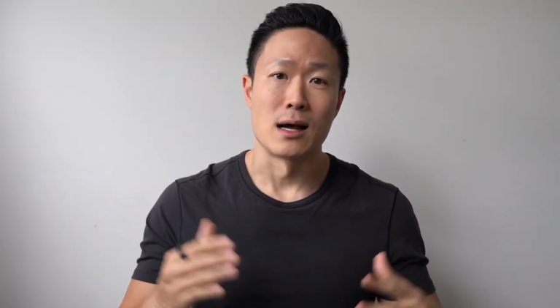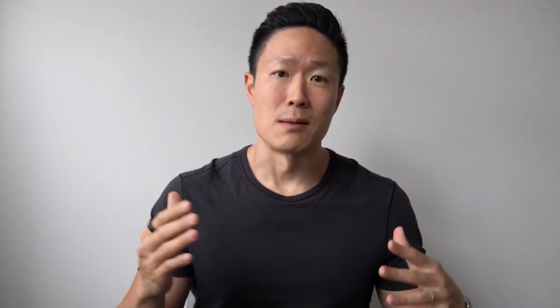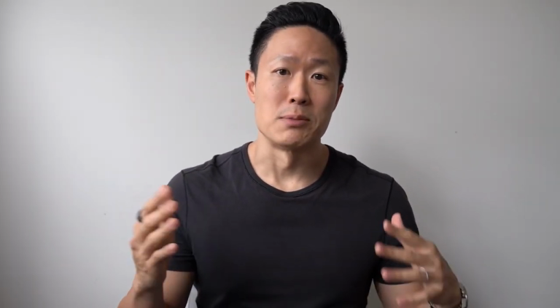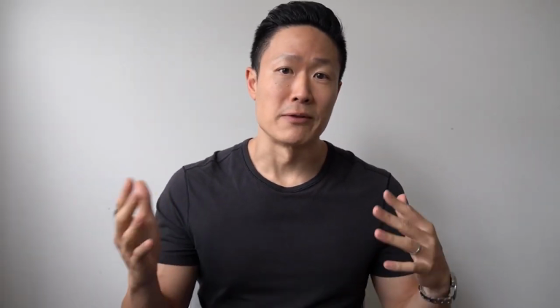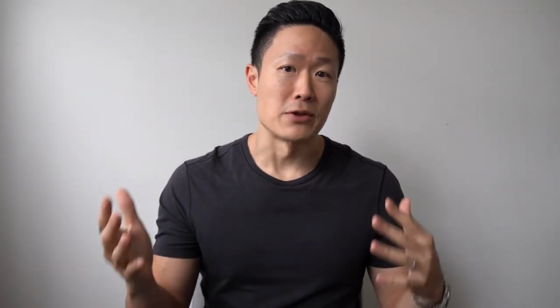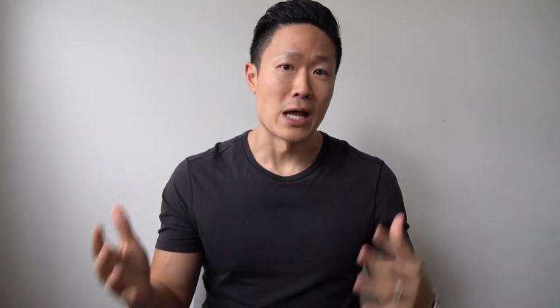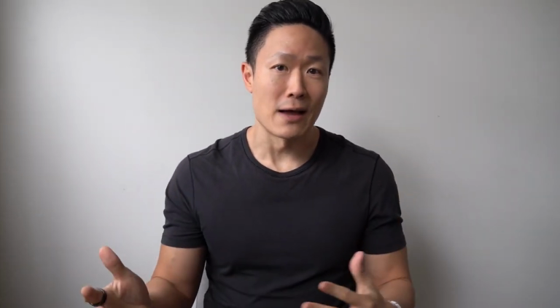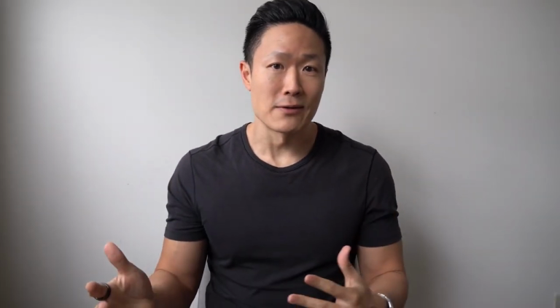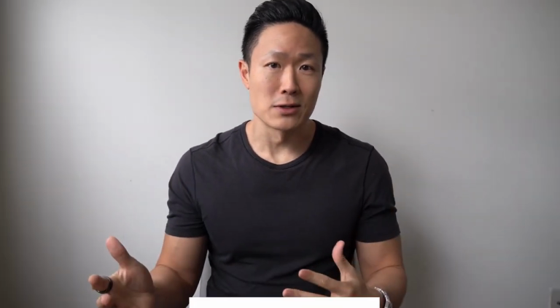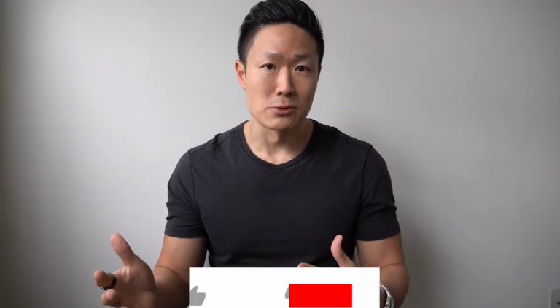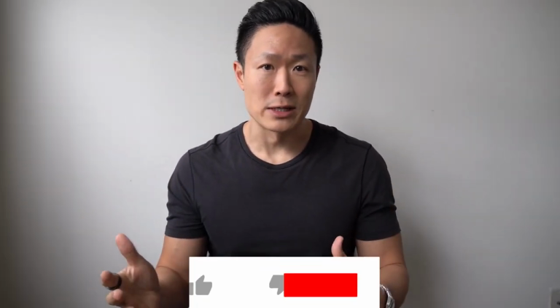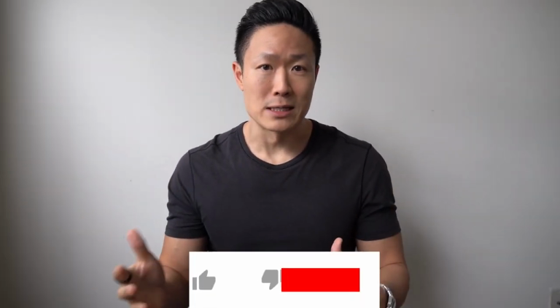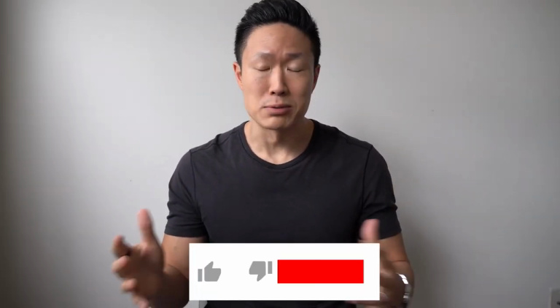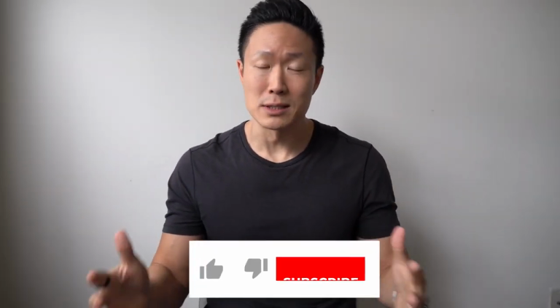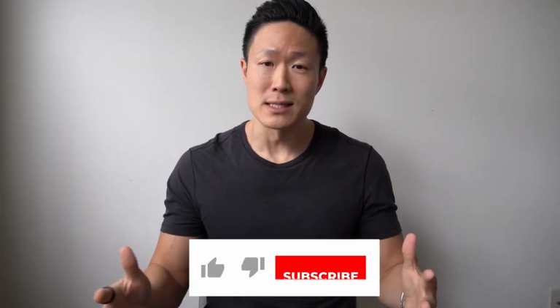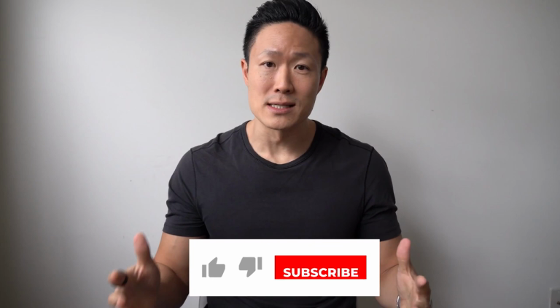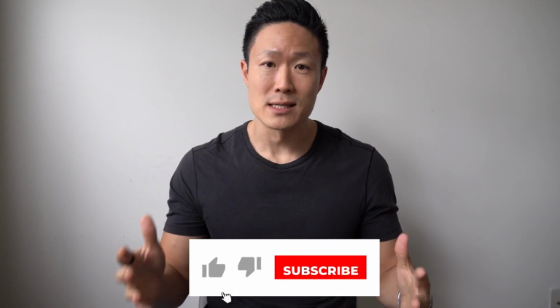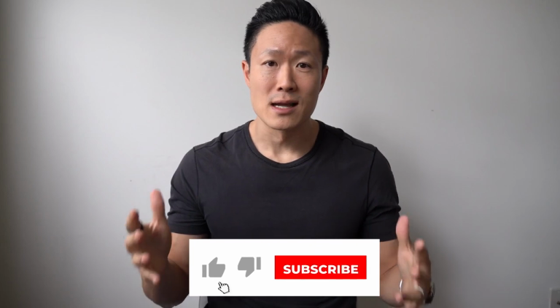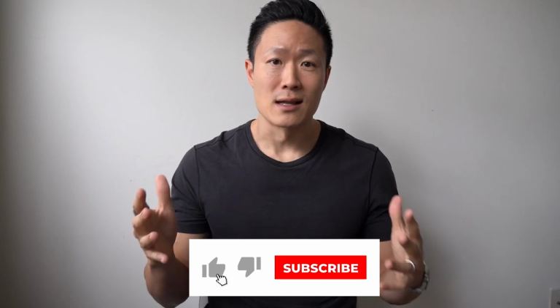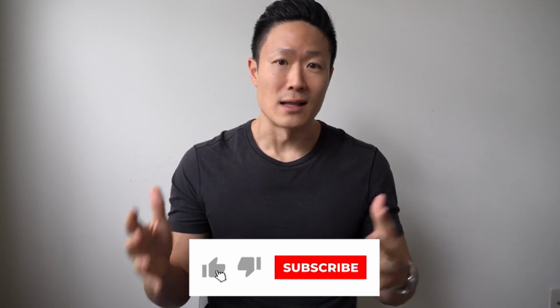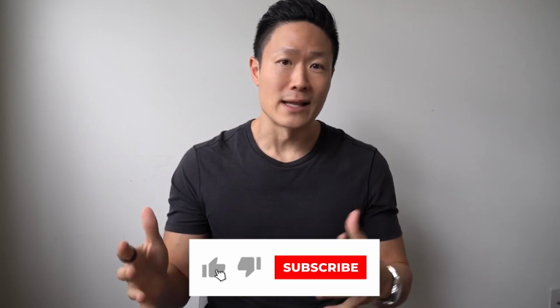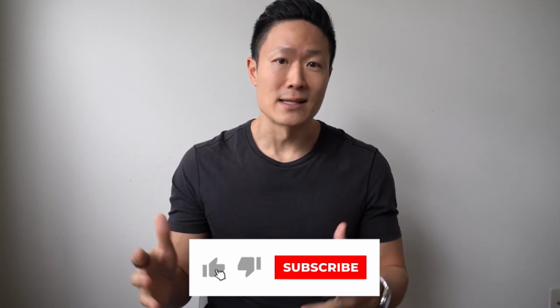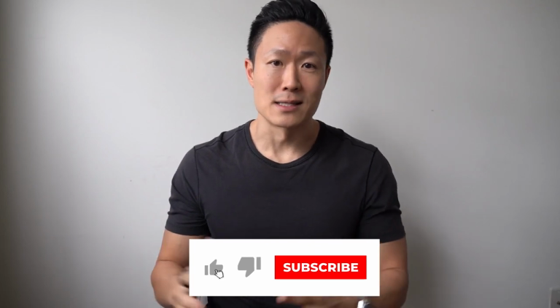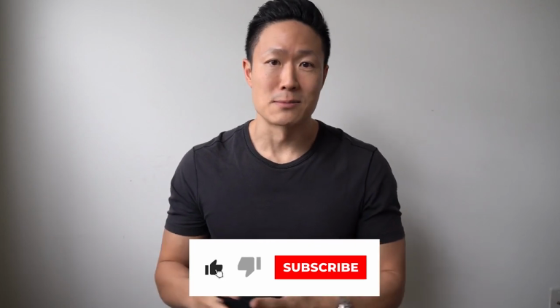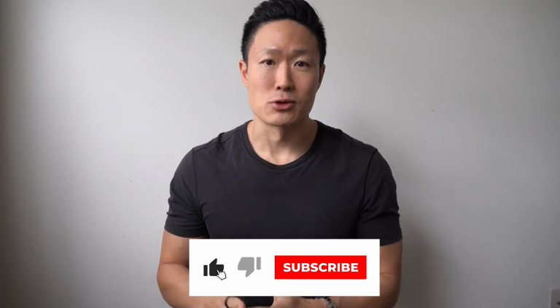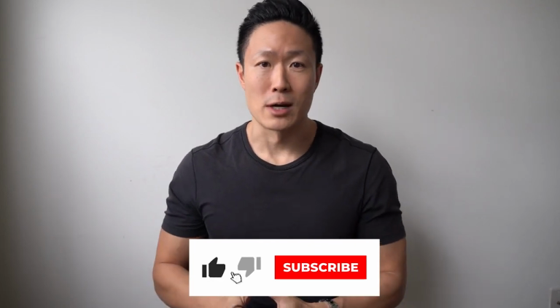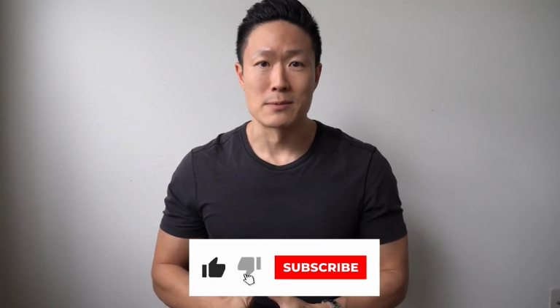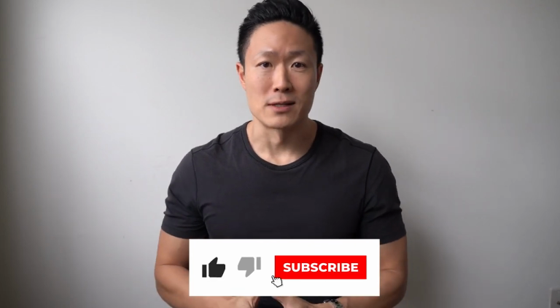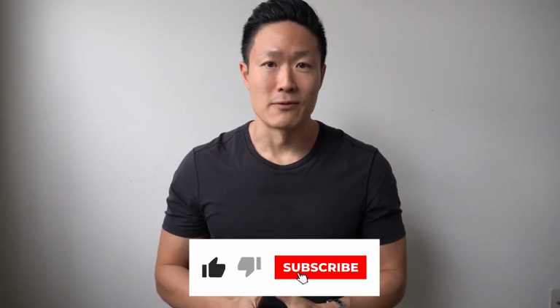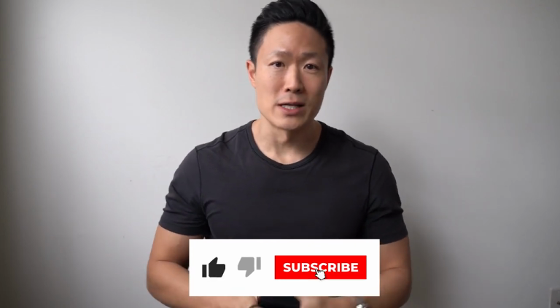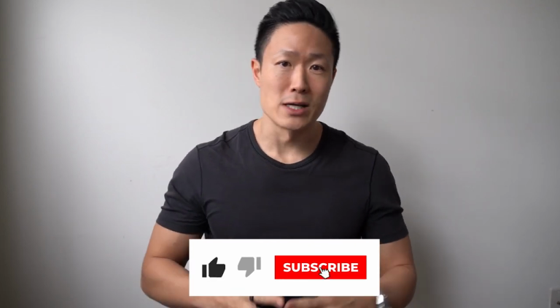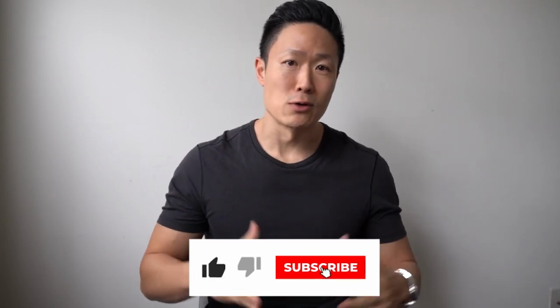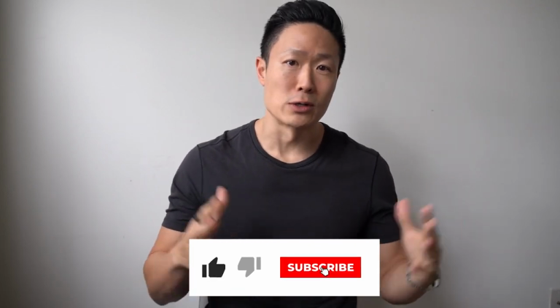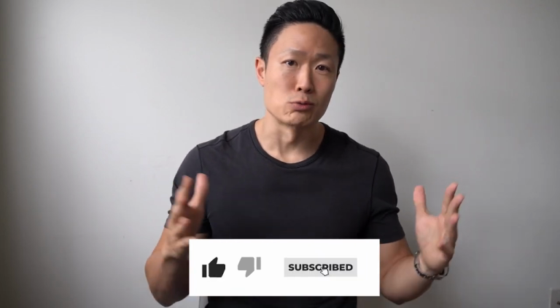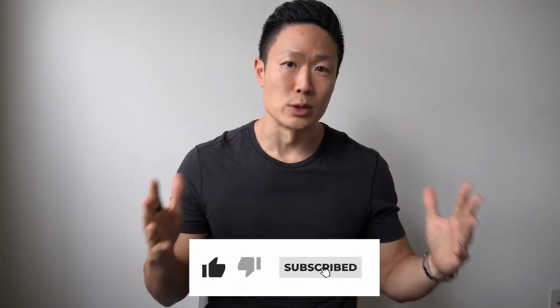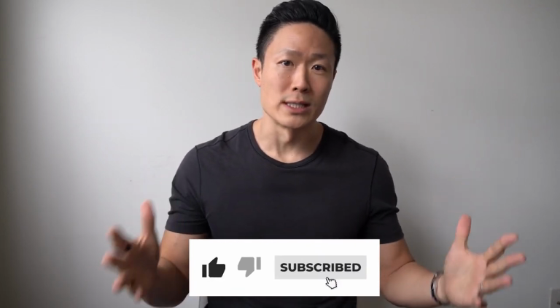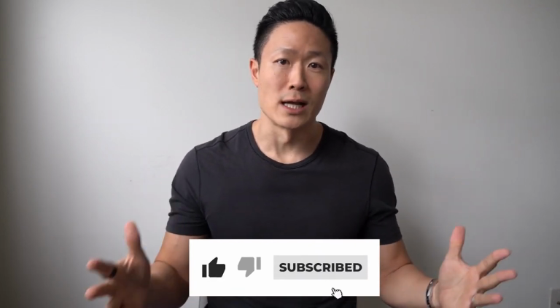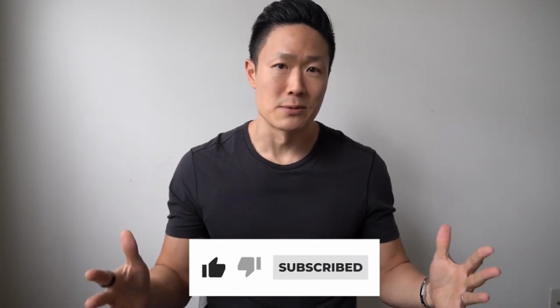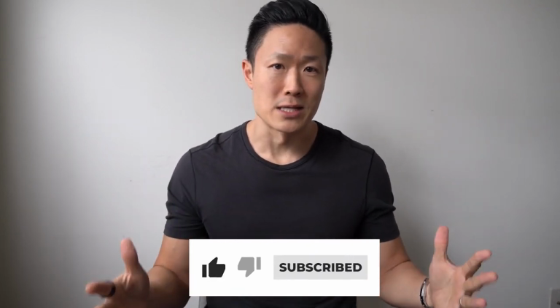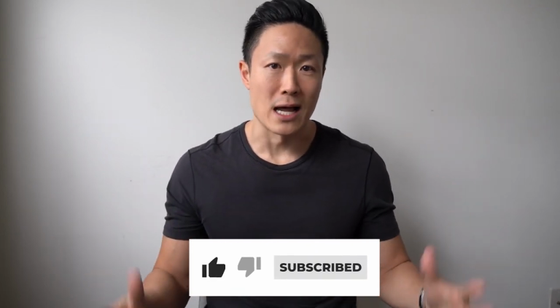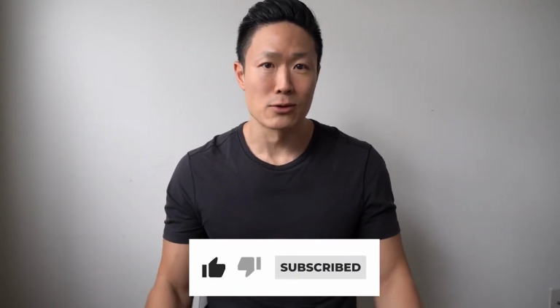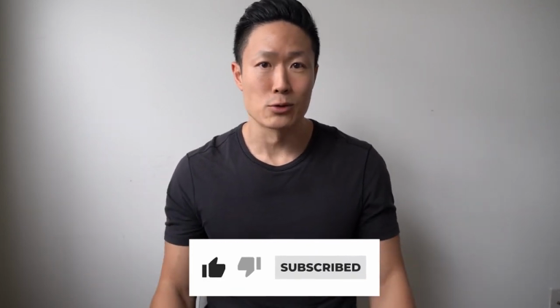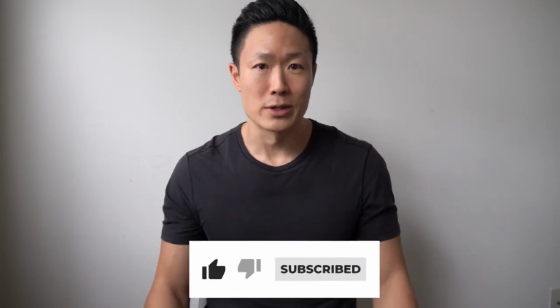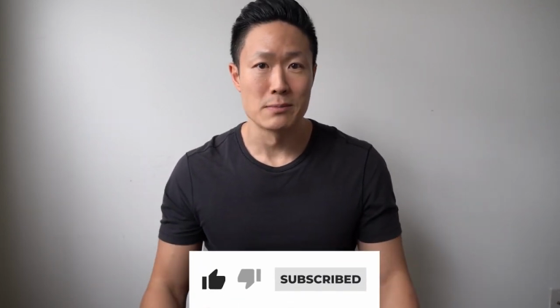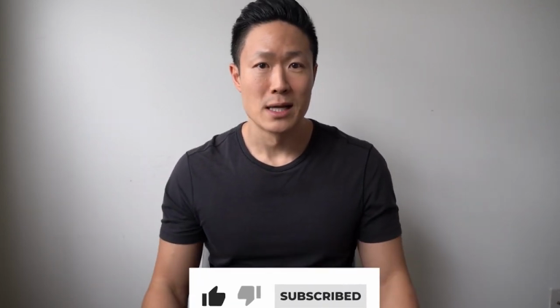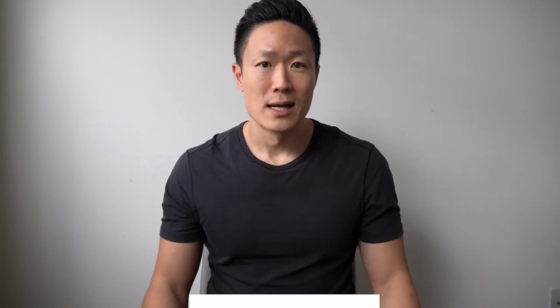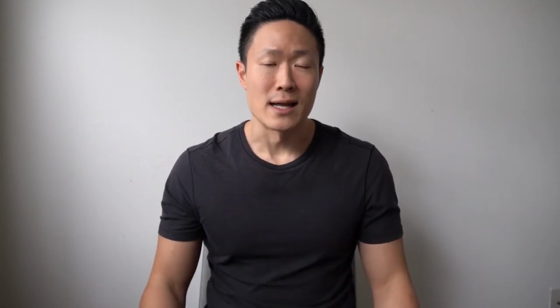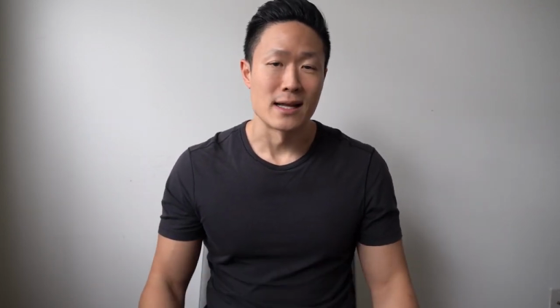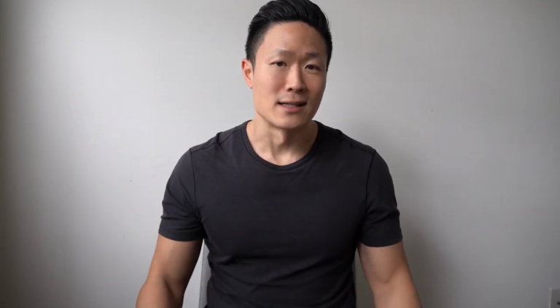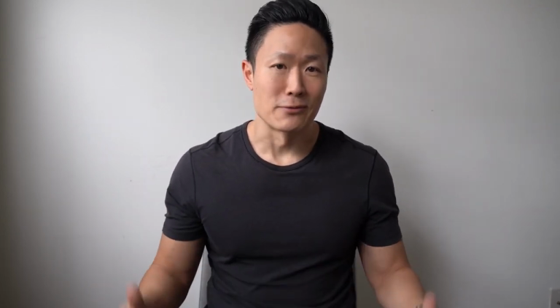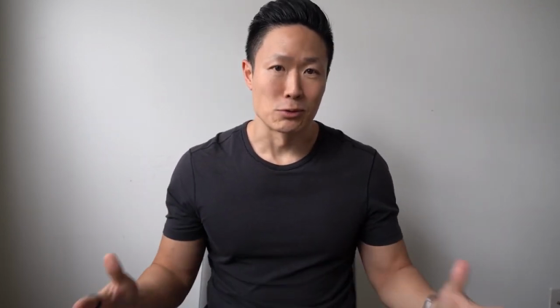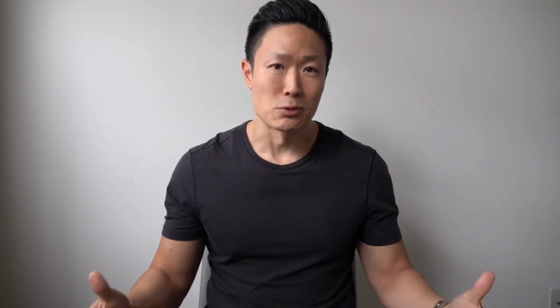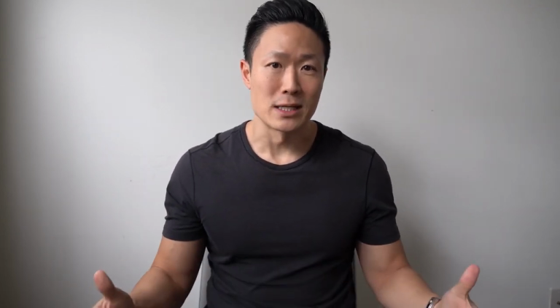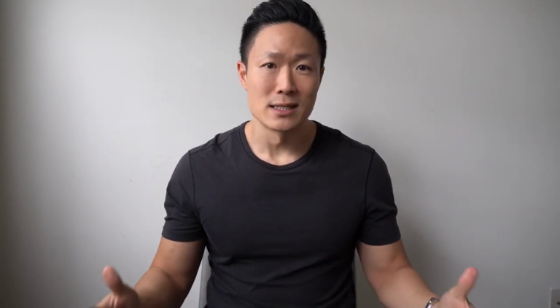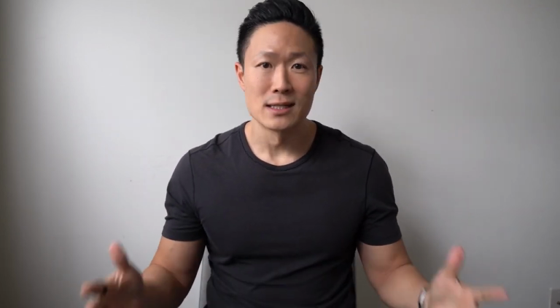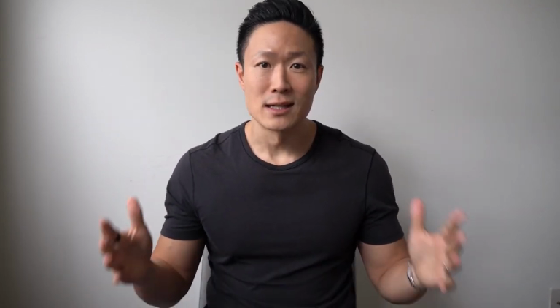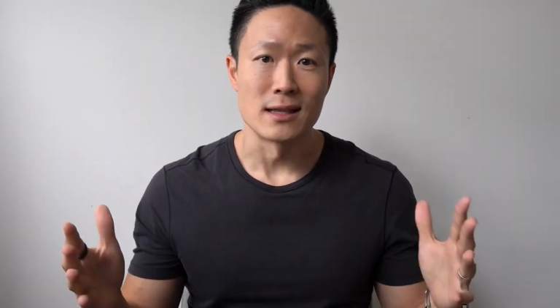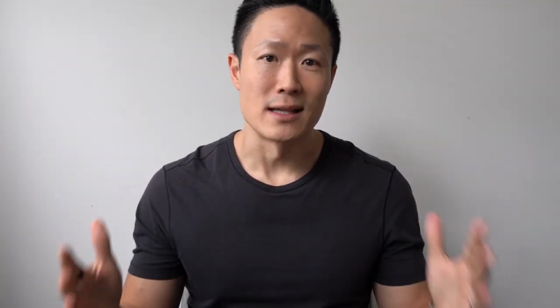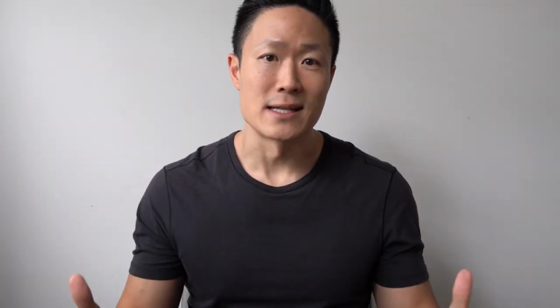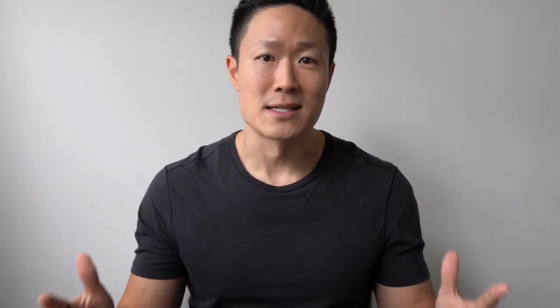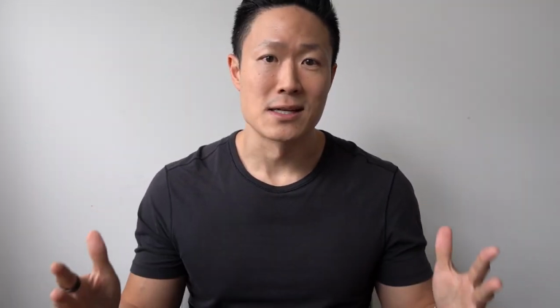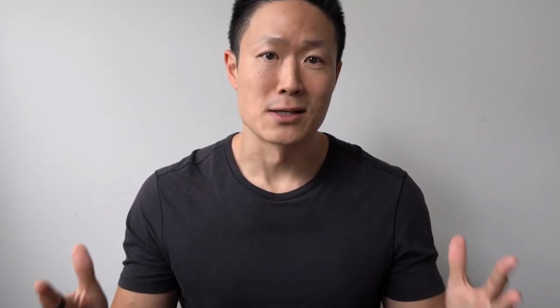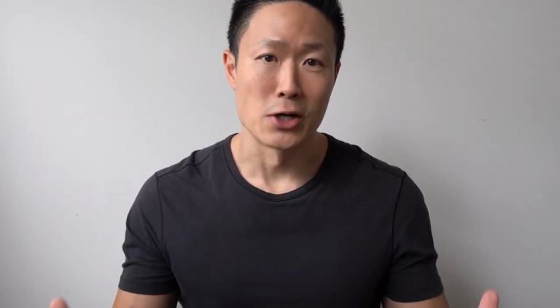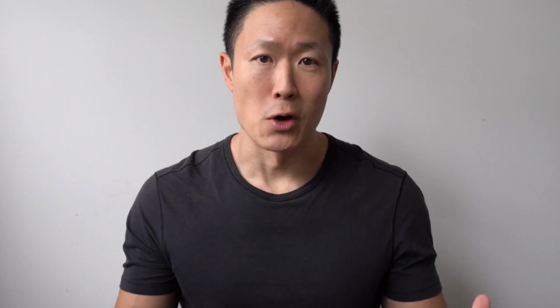If you haven't already, please like and subscribe to the video — it really helps the algorithm. And if you're ready, let's go.